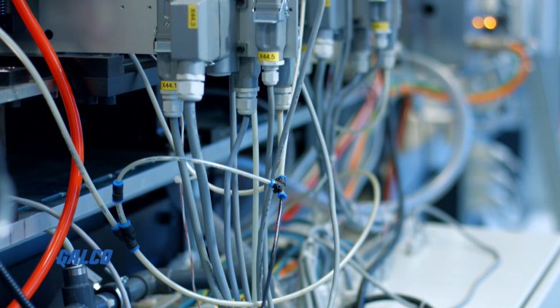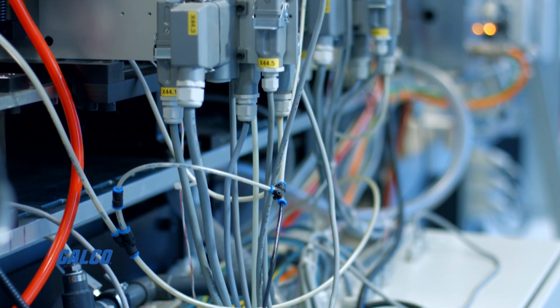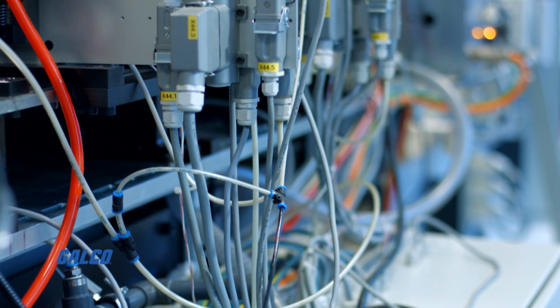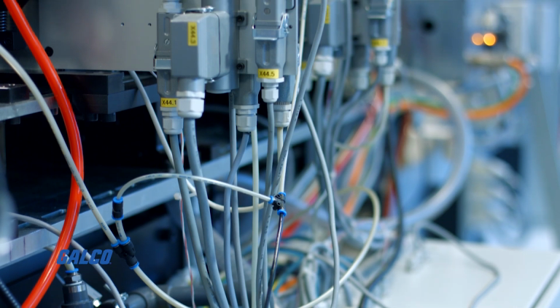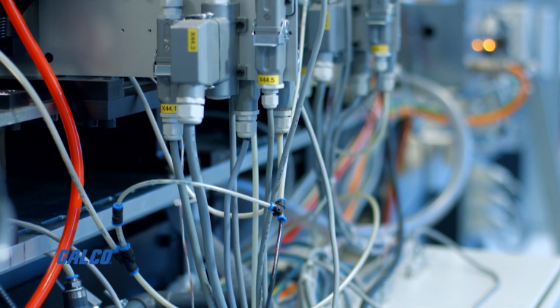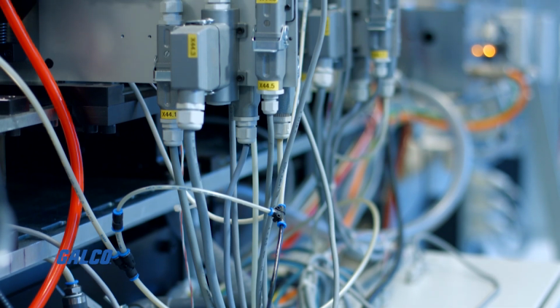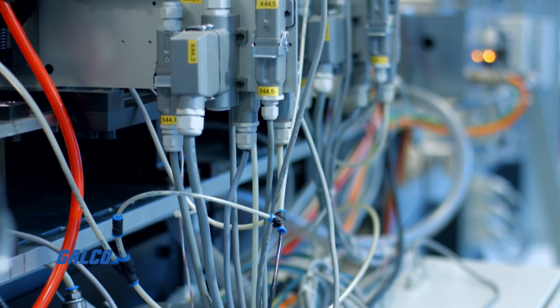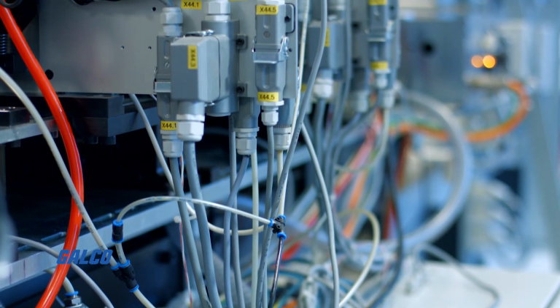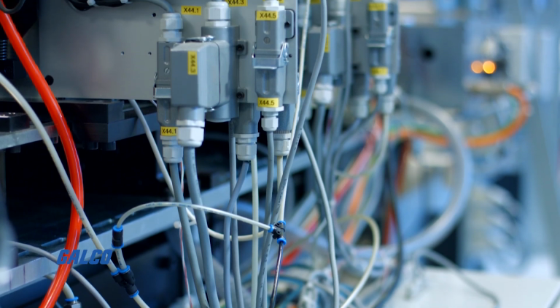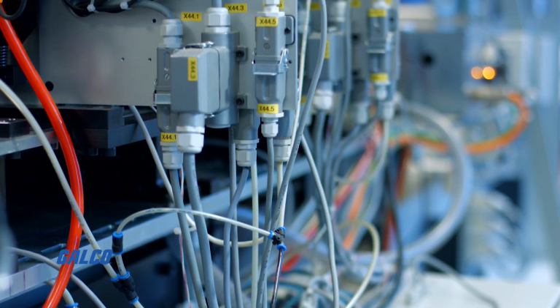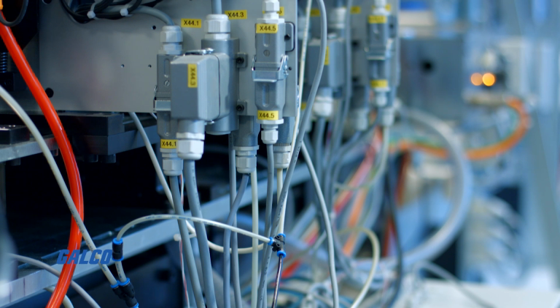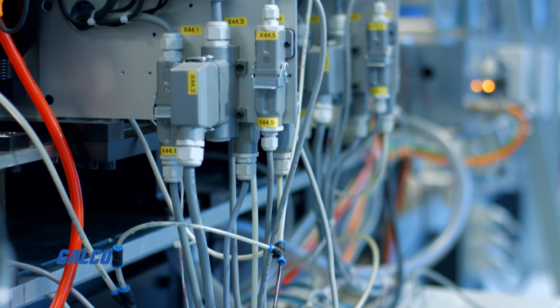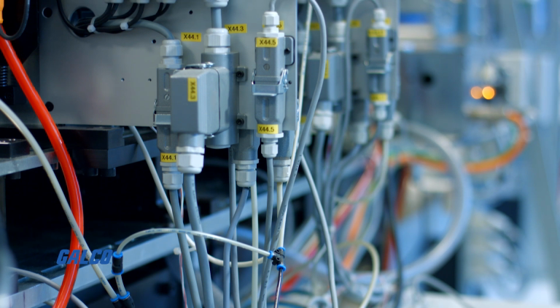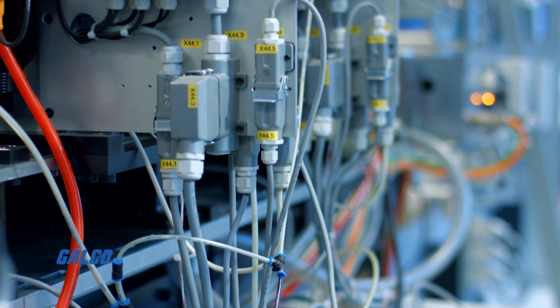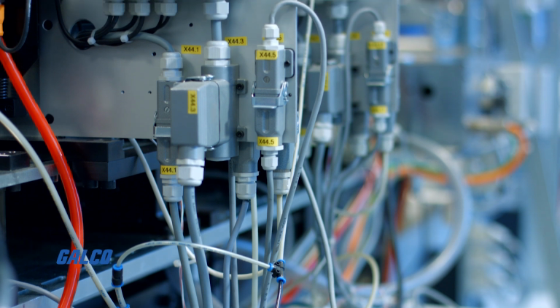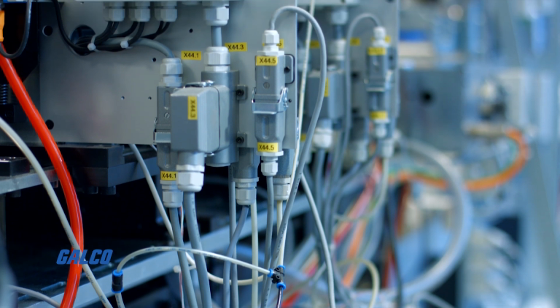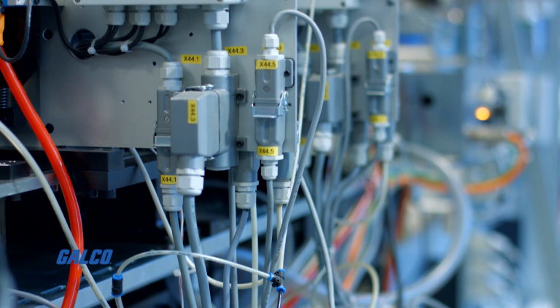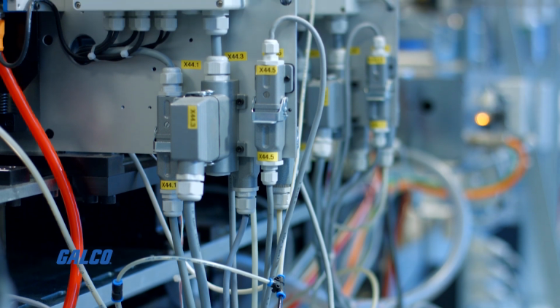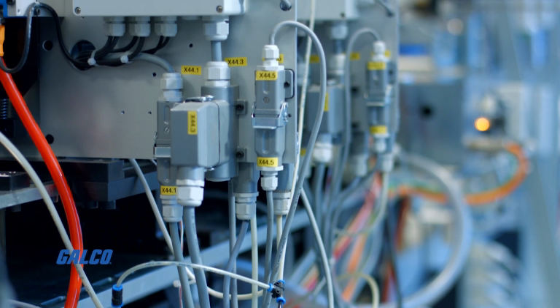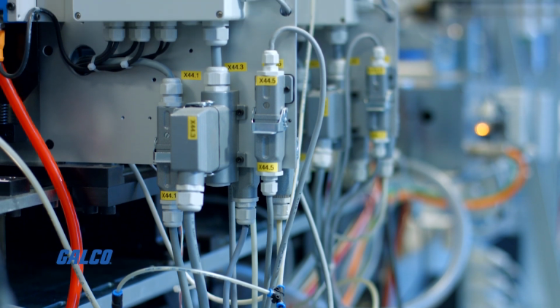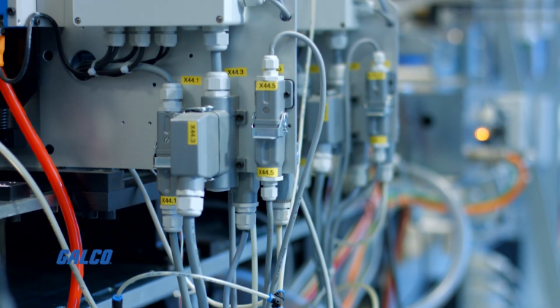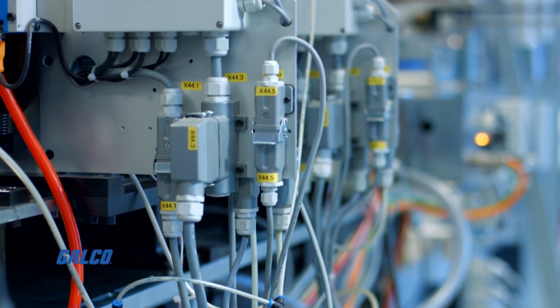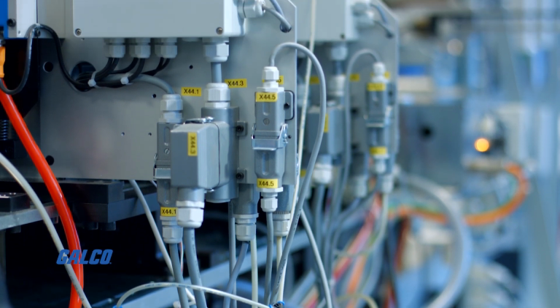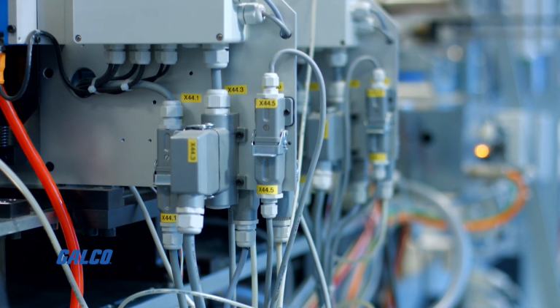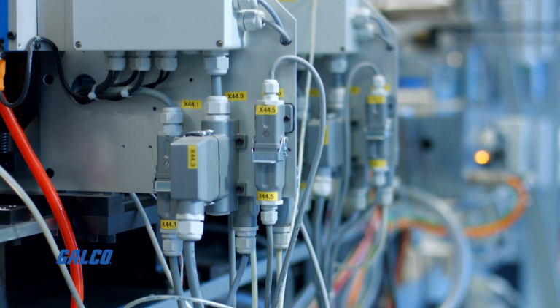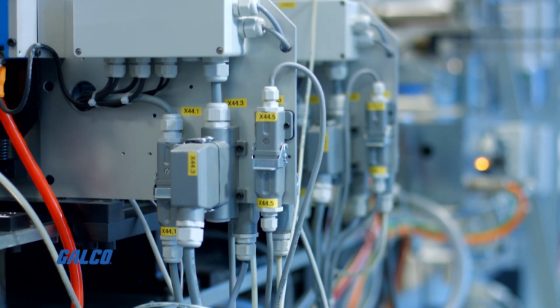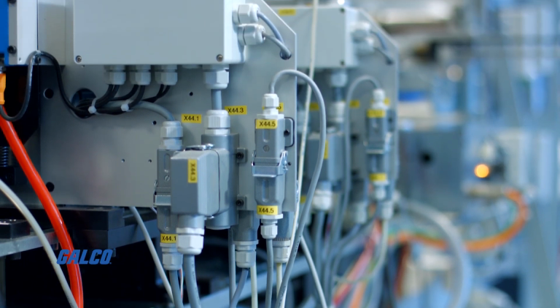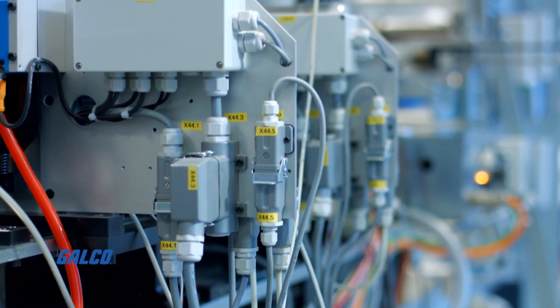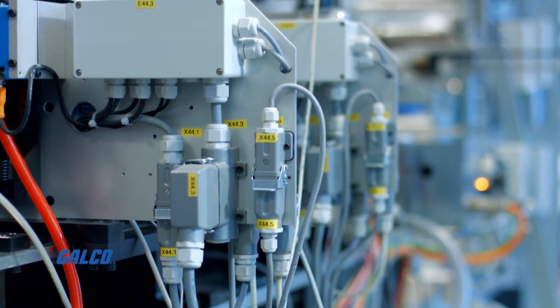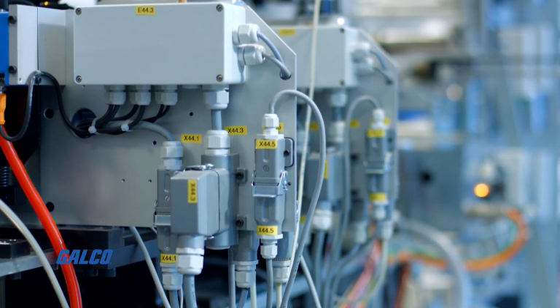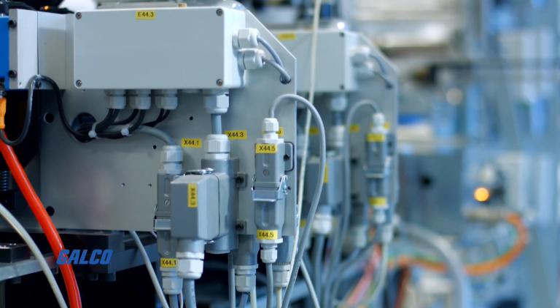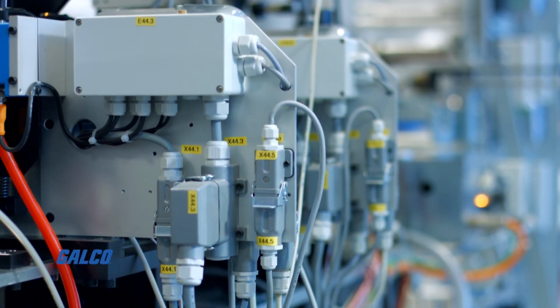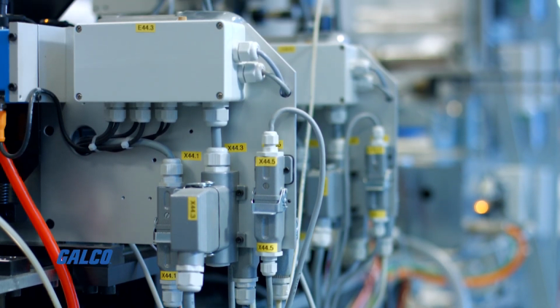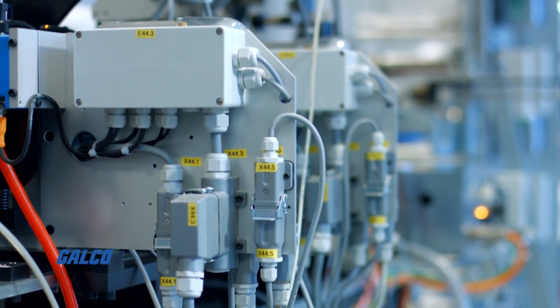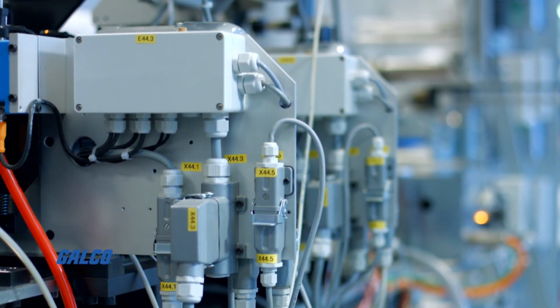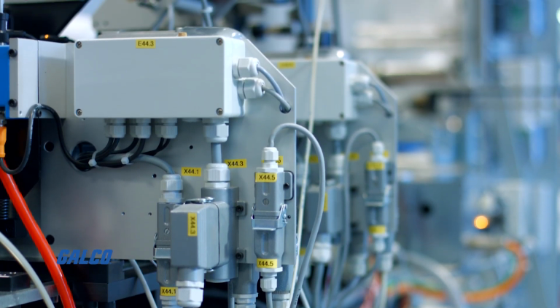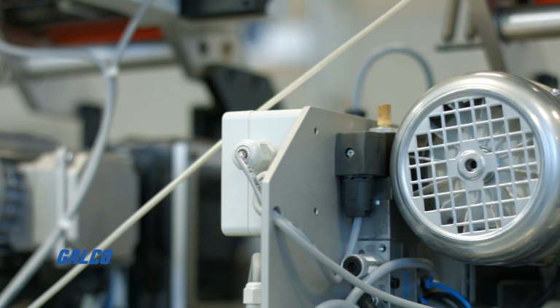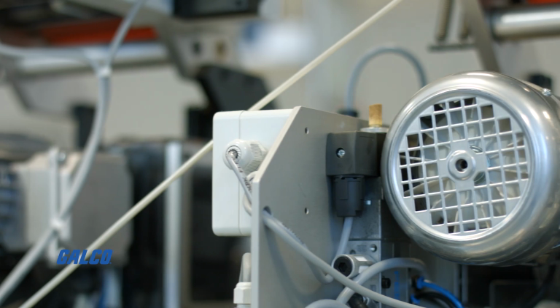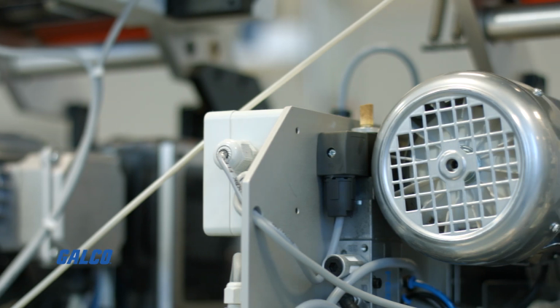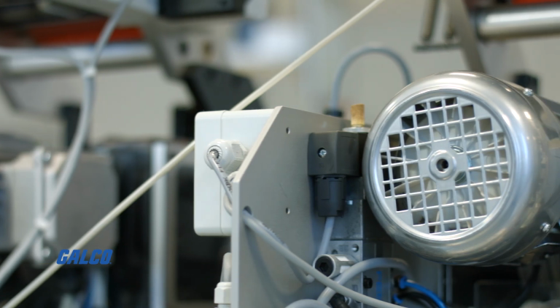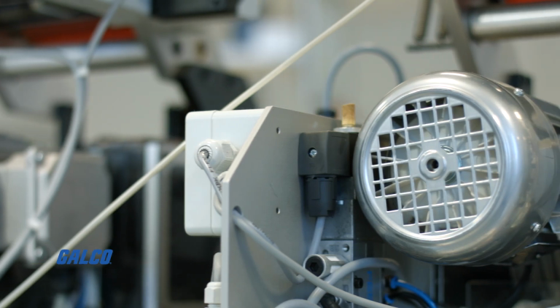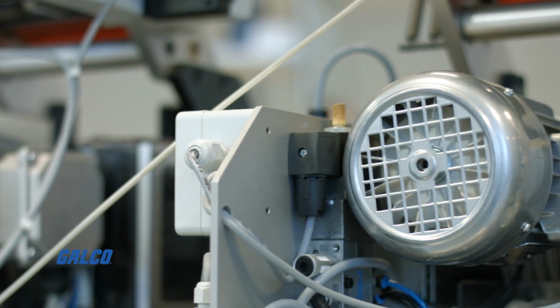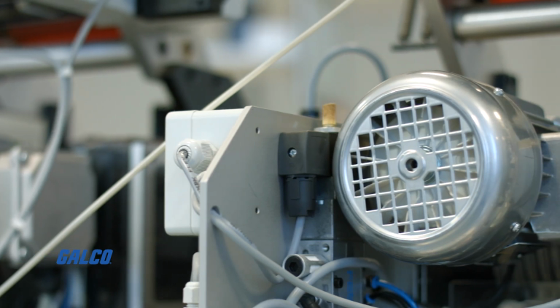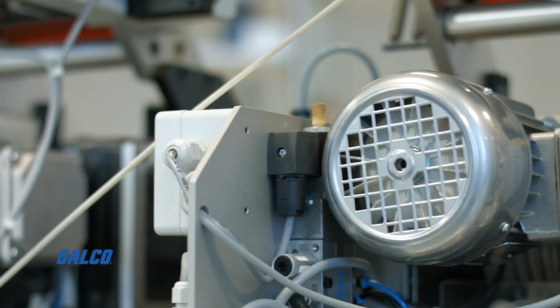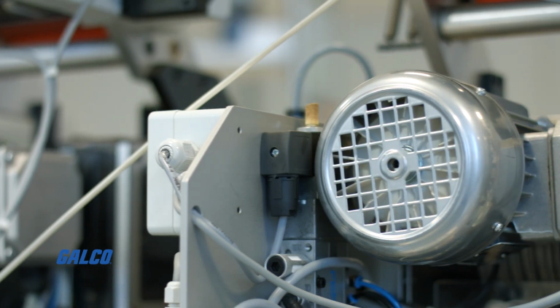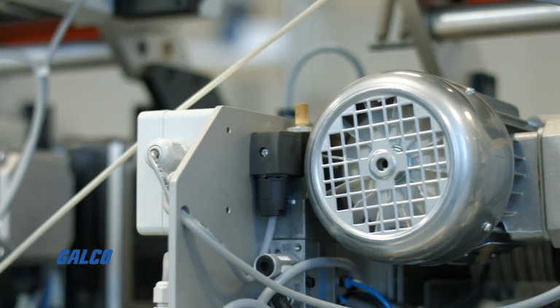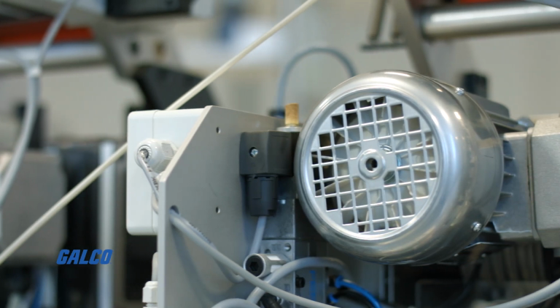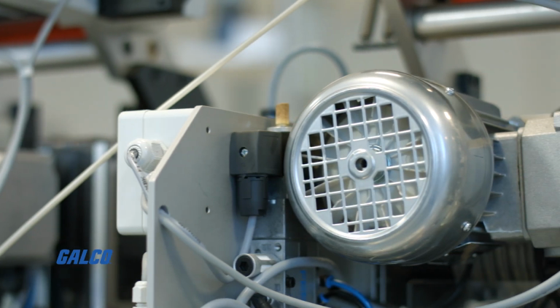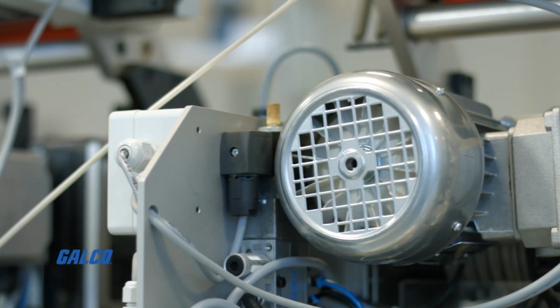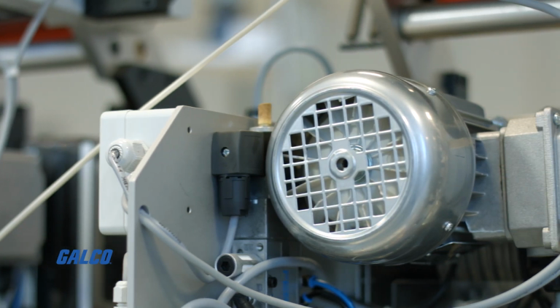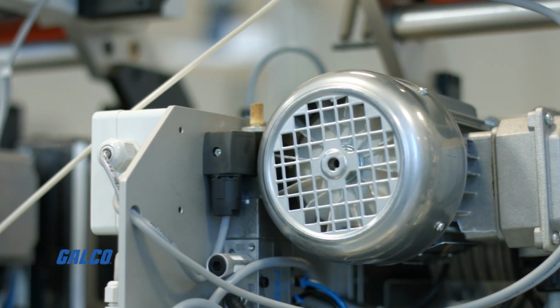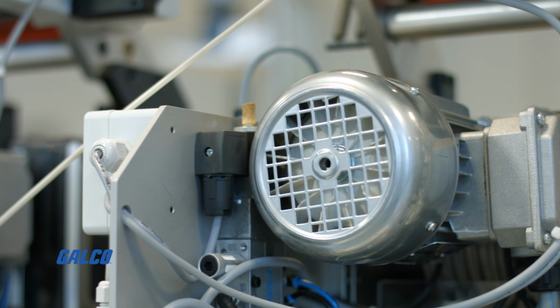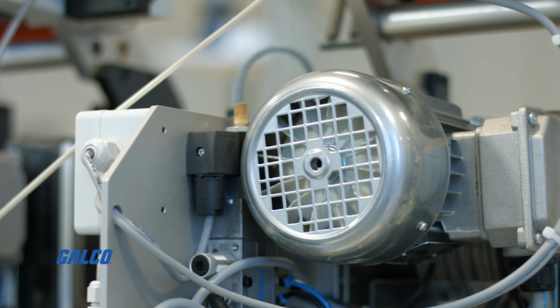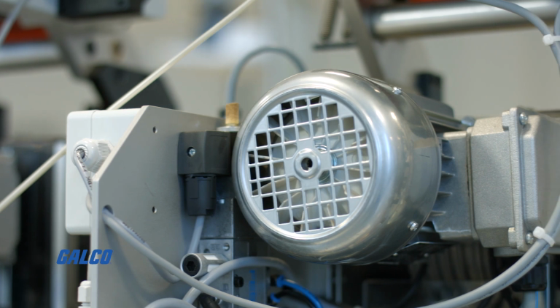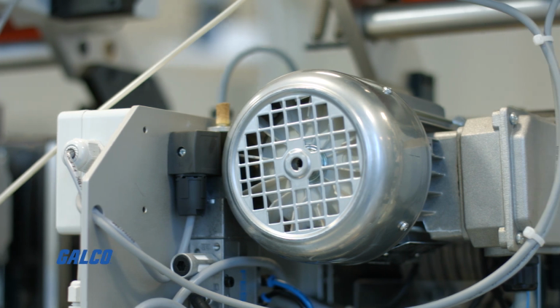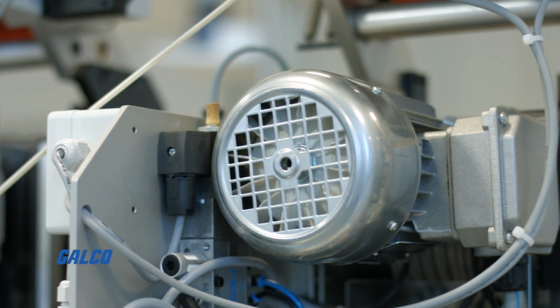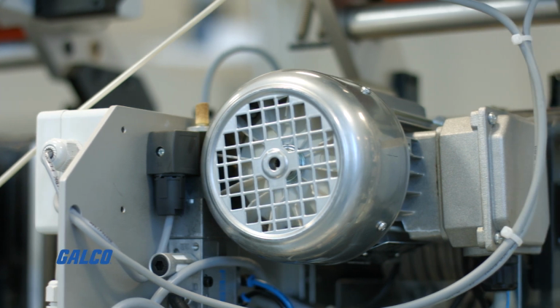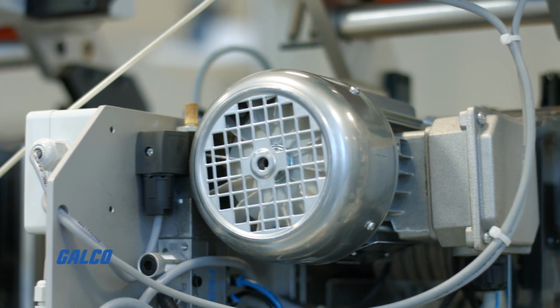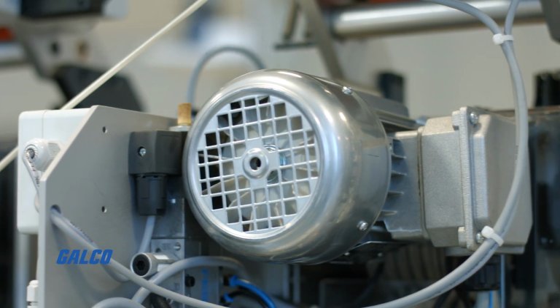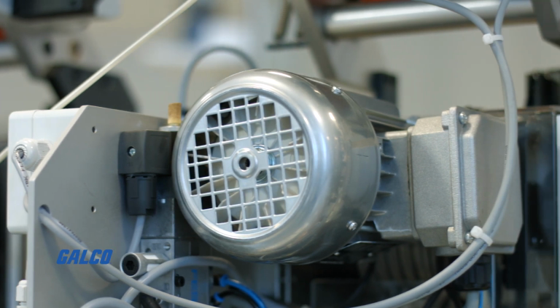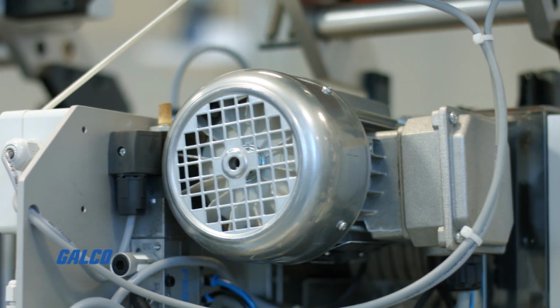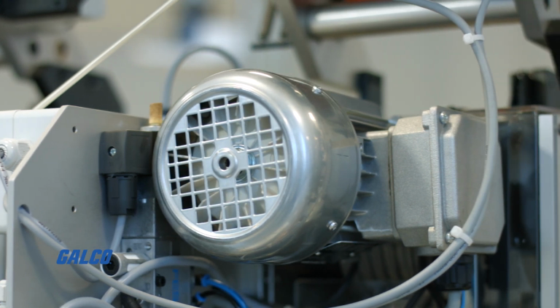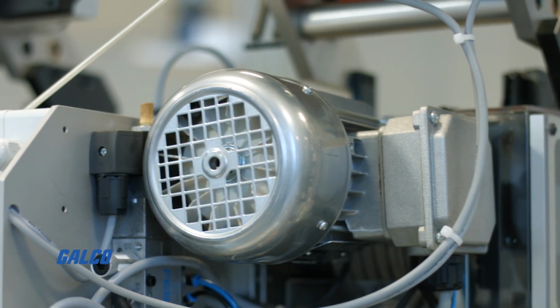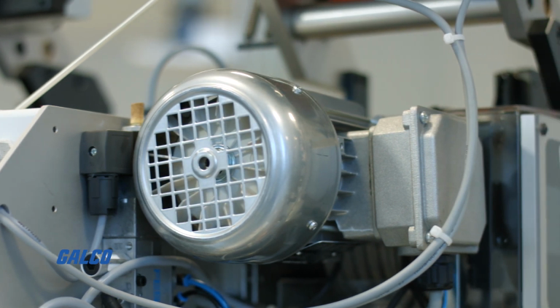Before wiring the terminal block, make sure that whatever equipment you are connecting to is completely shut off and fully de-energized.